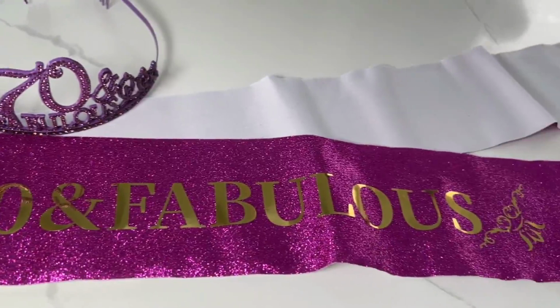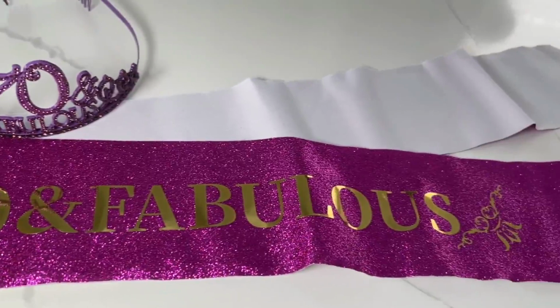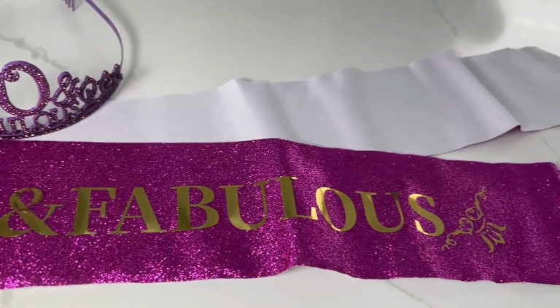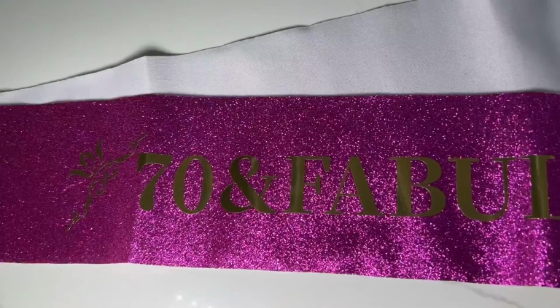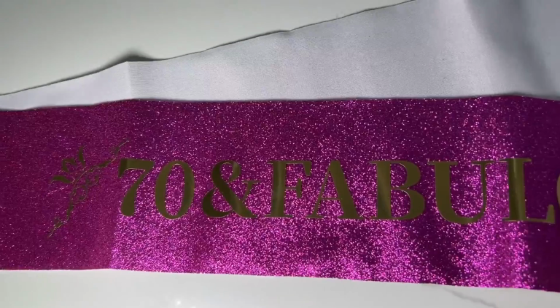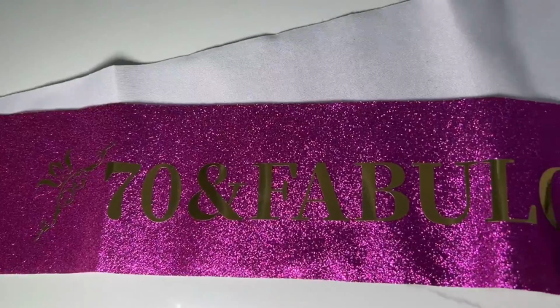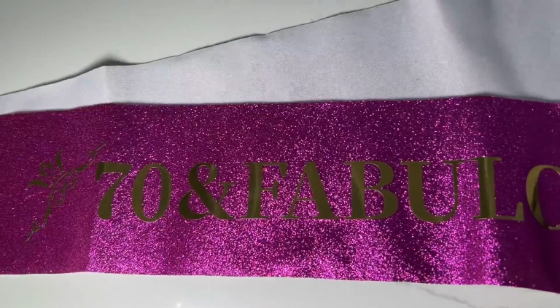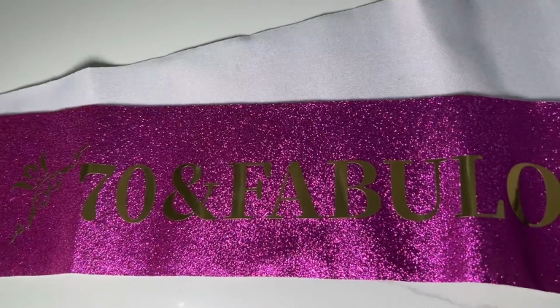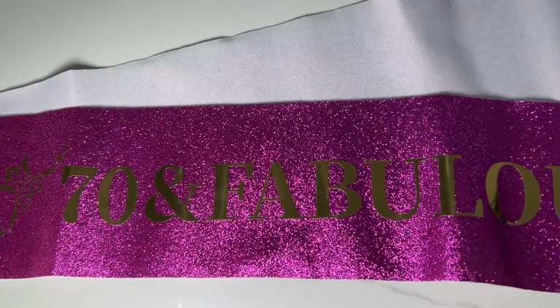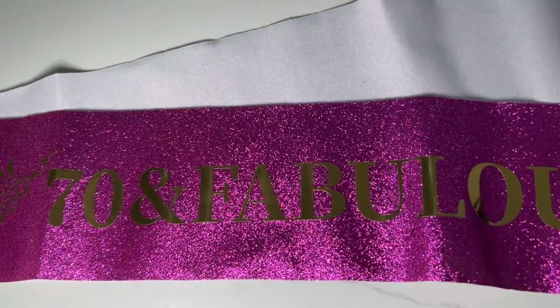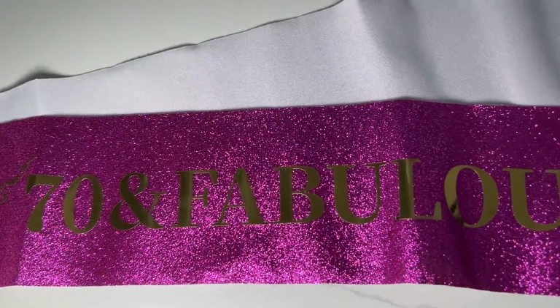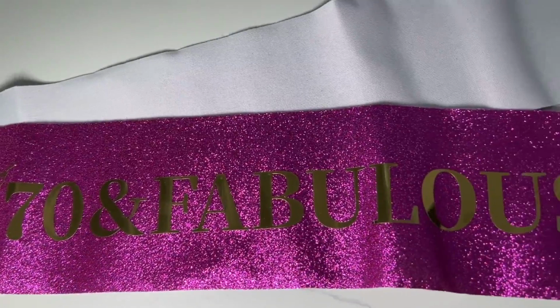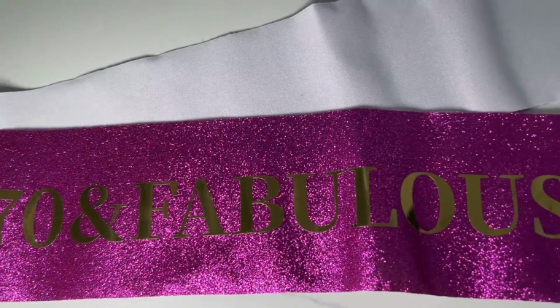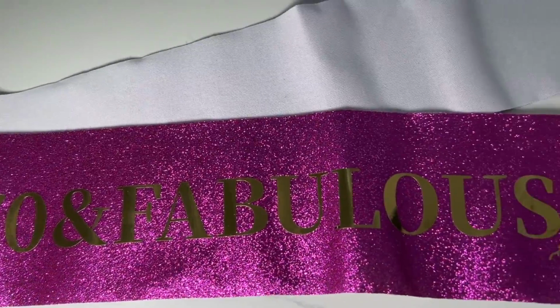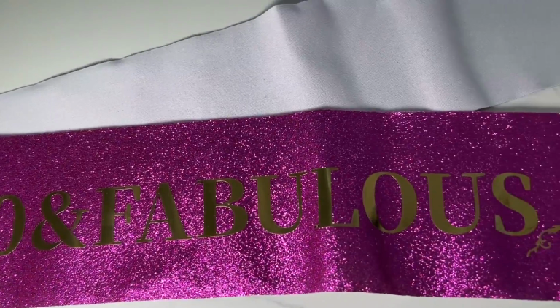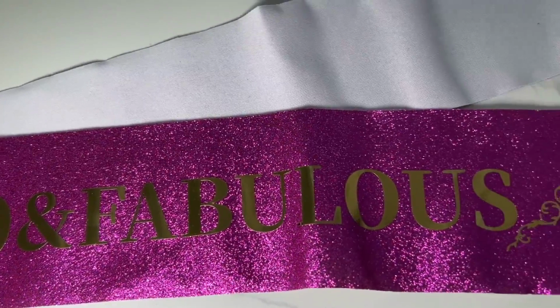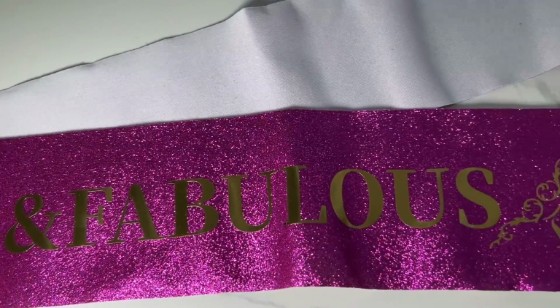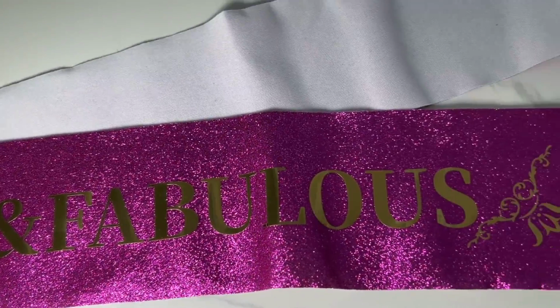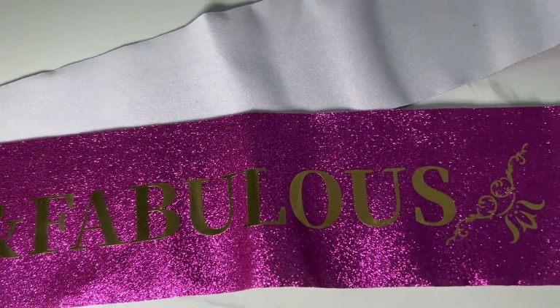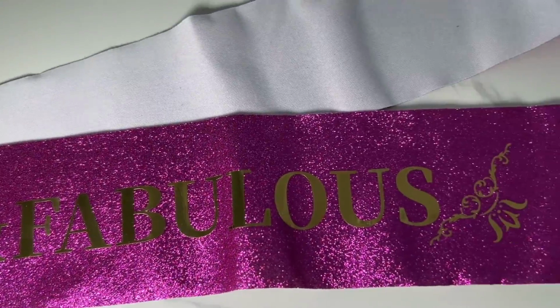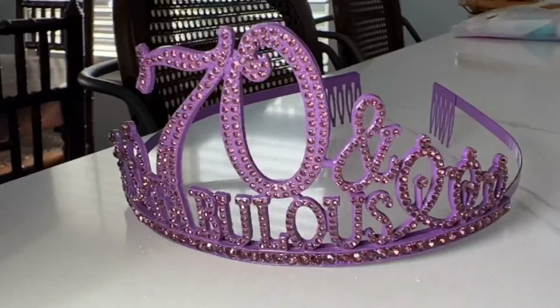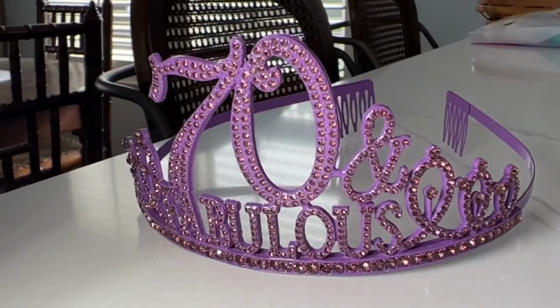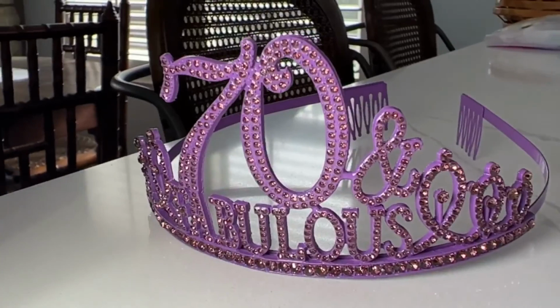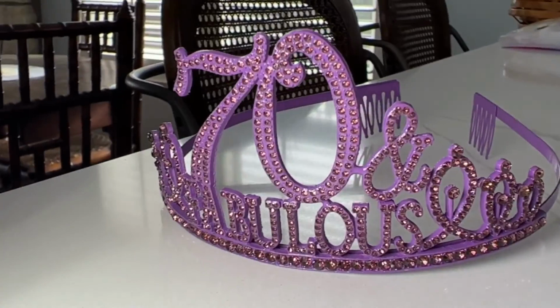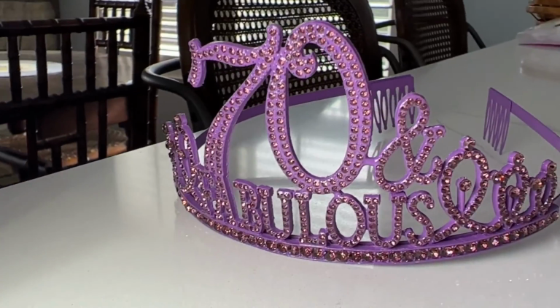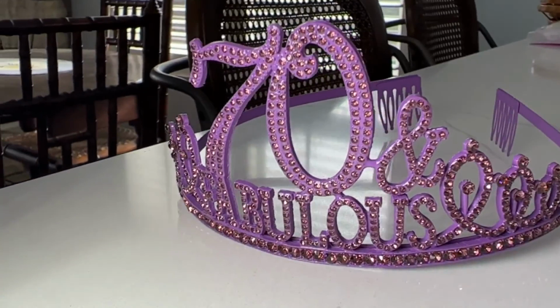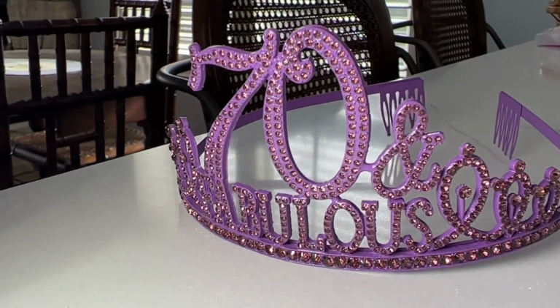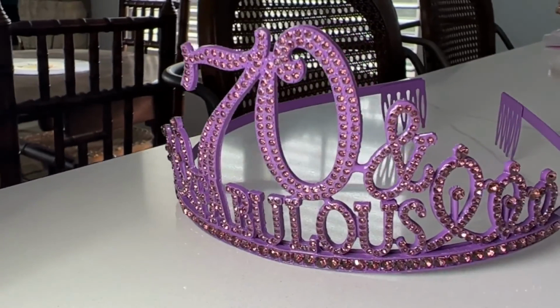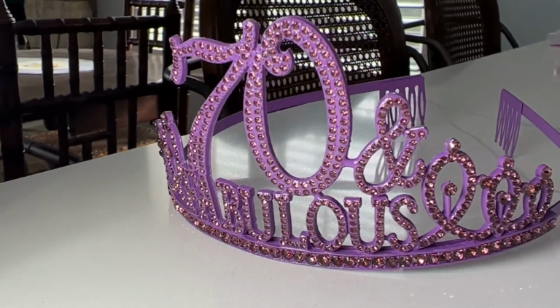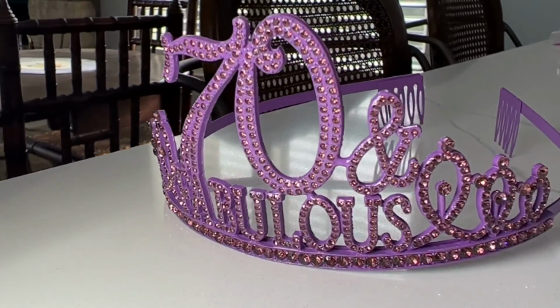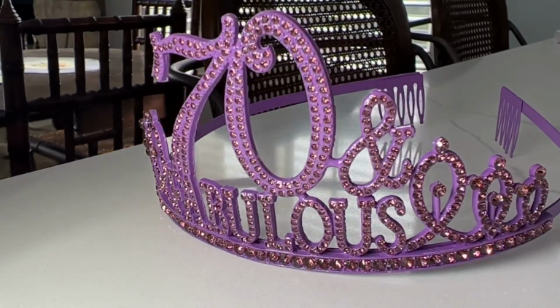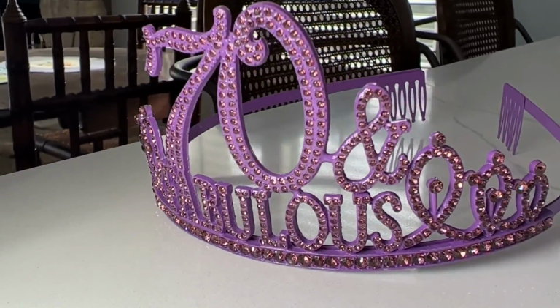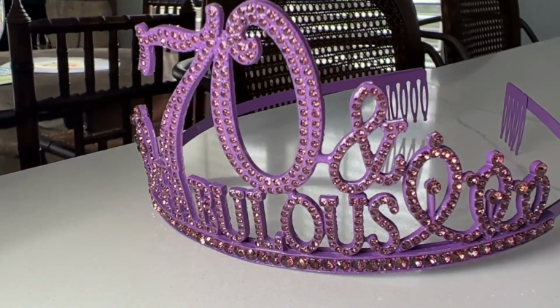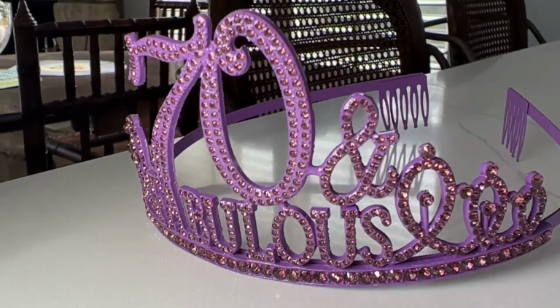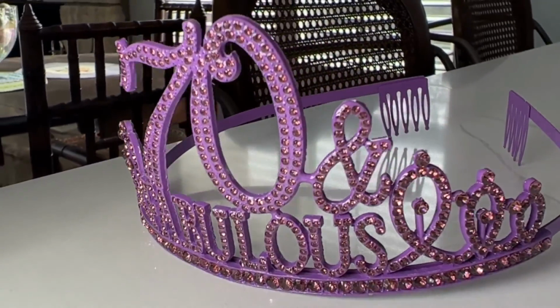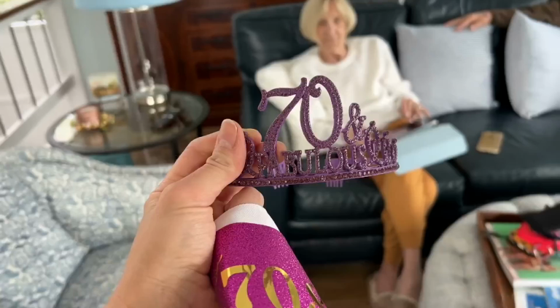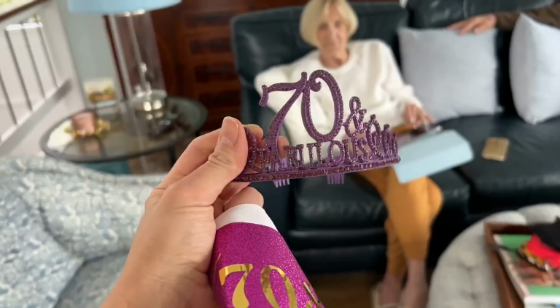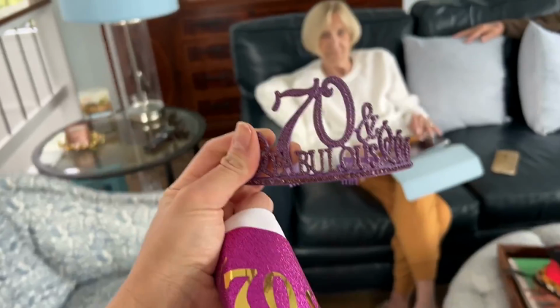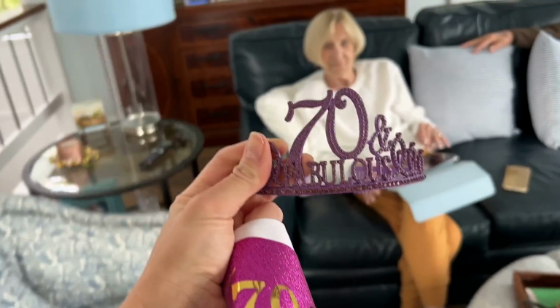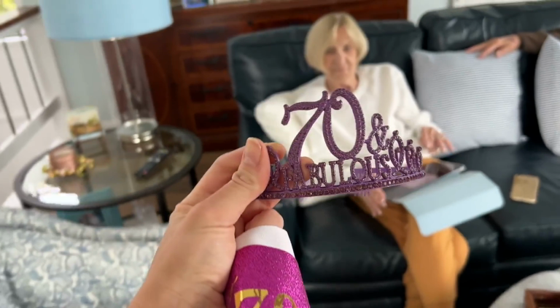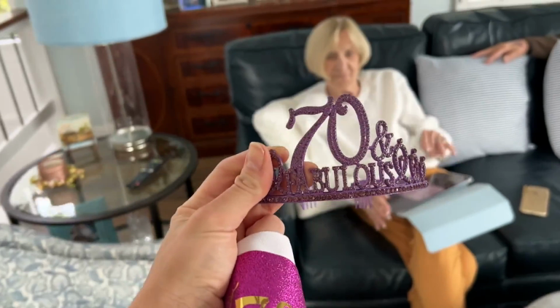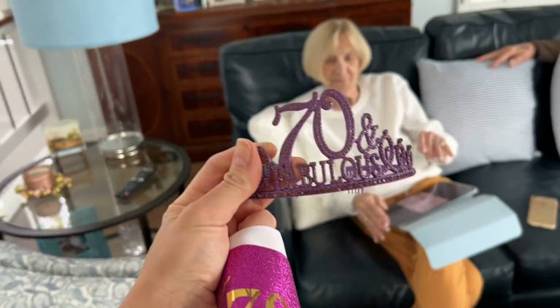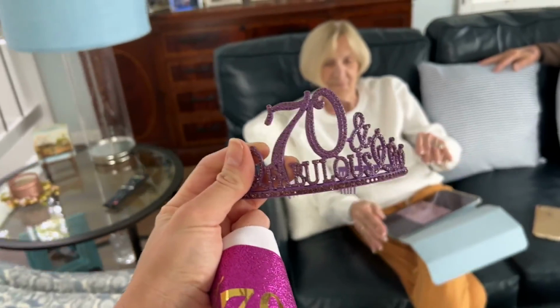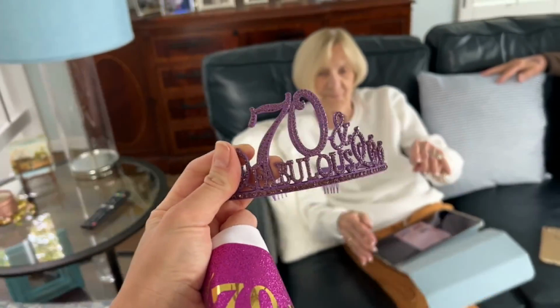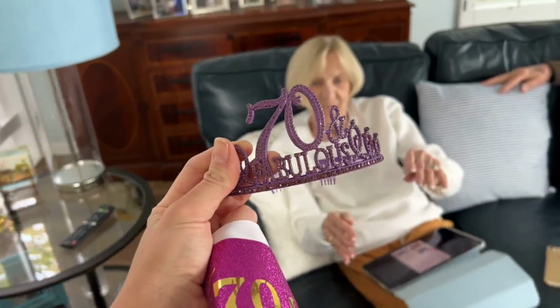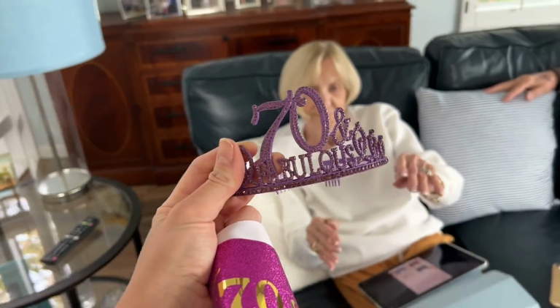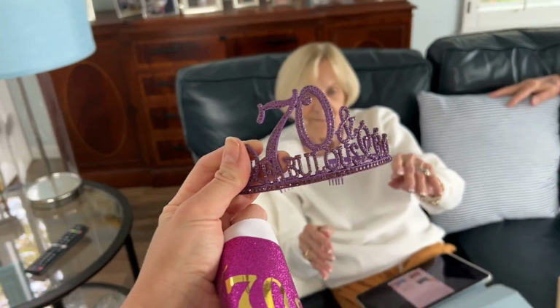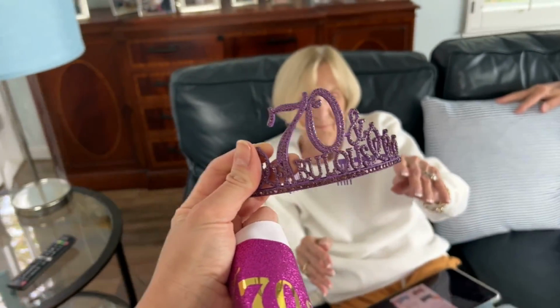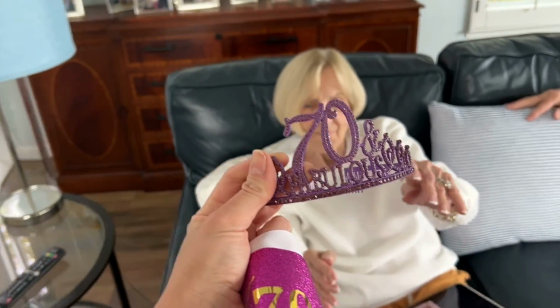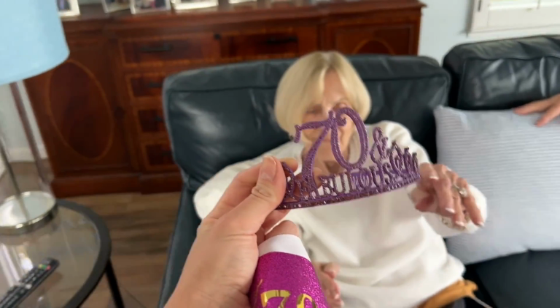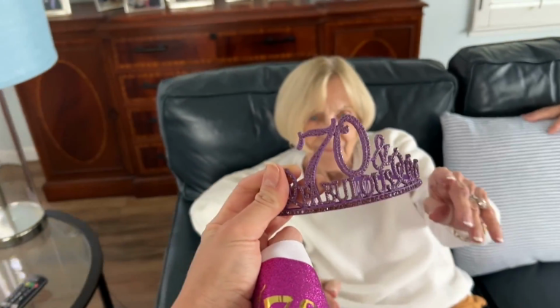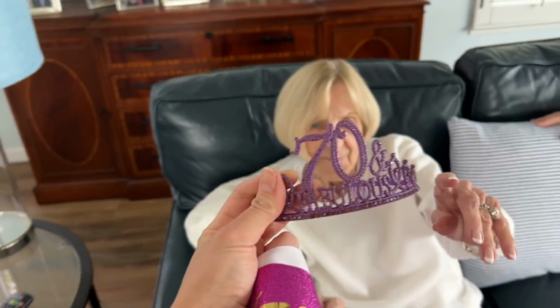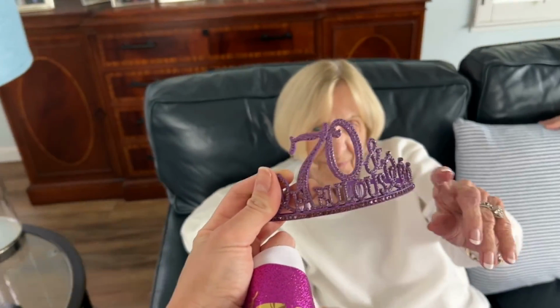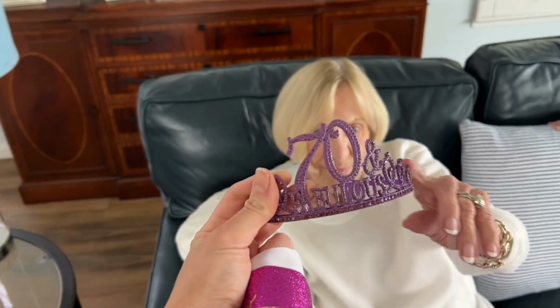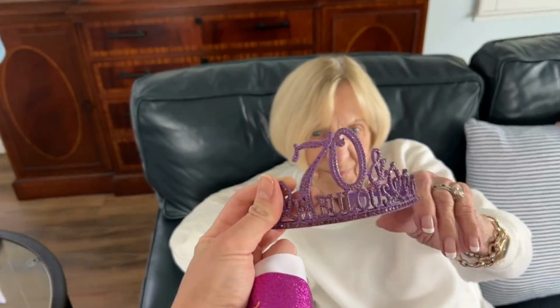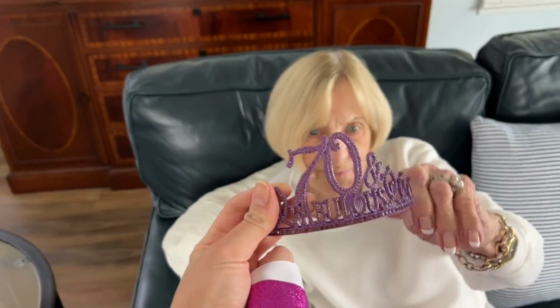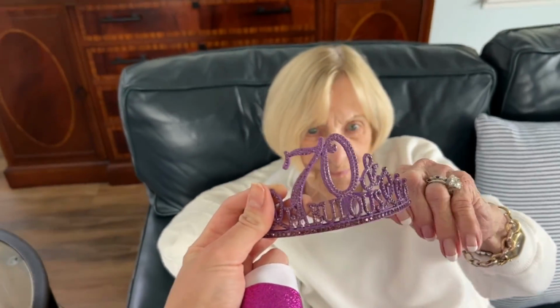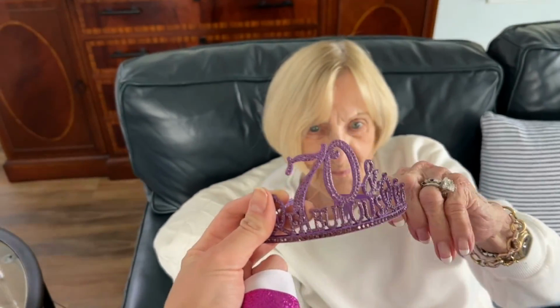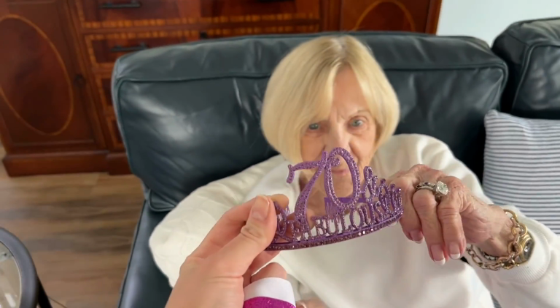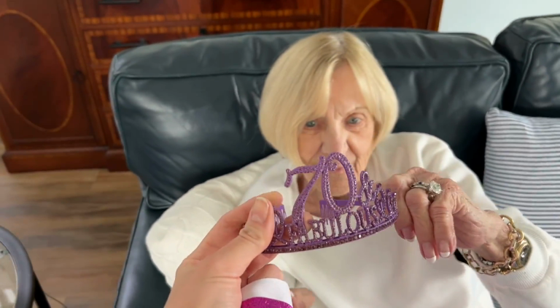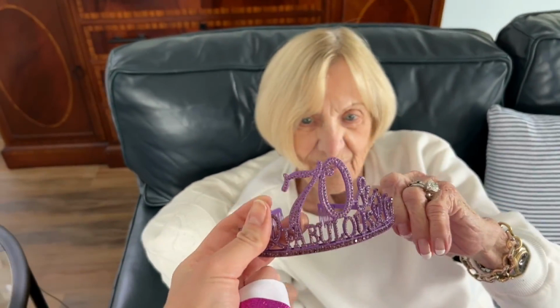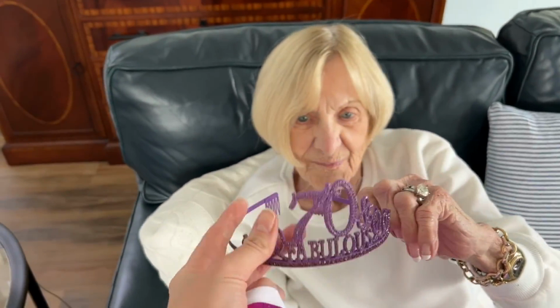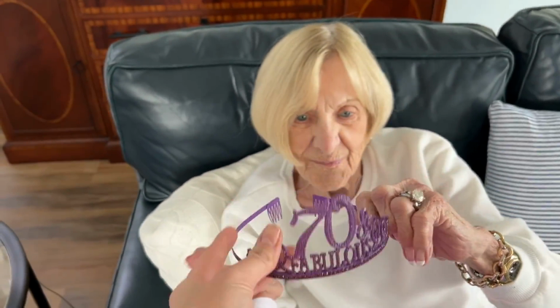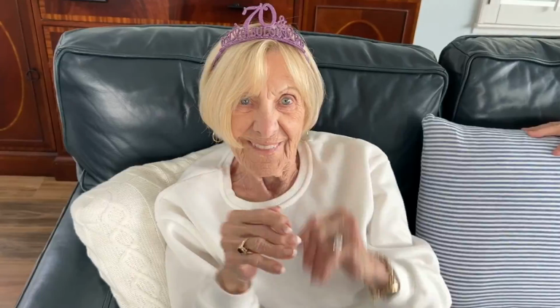The purple glittery 70th birthday sash is made of quality material with a nice silky feel. It has the word 70 and fabulous imprinted in gold.